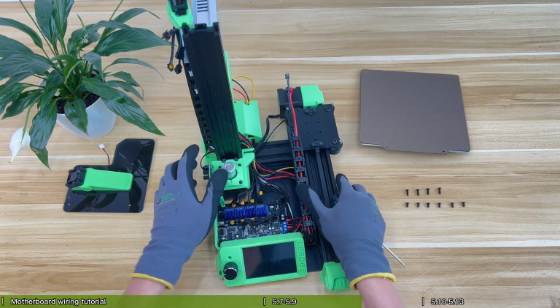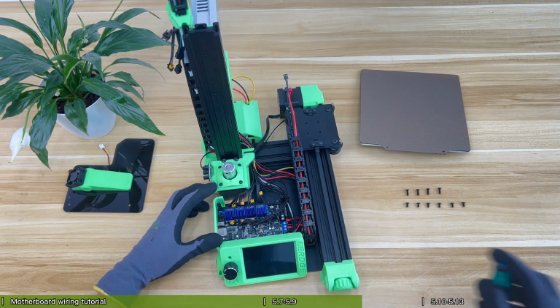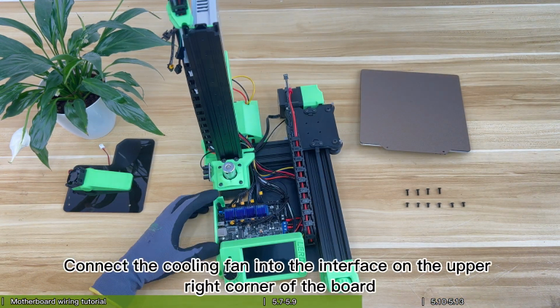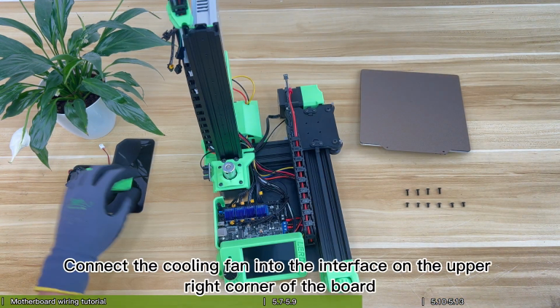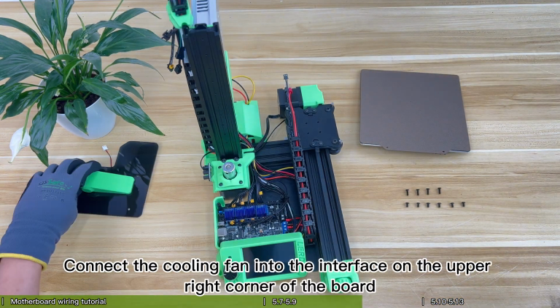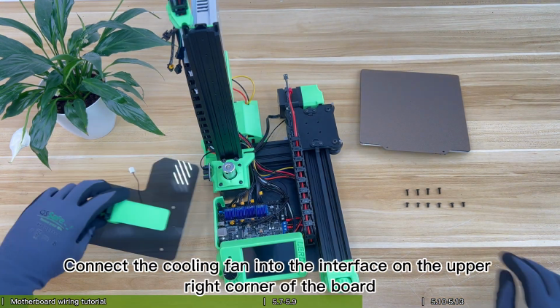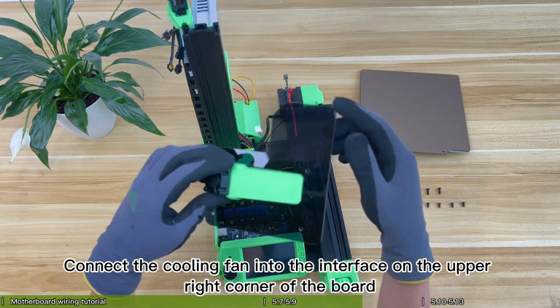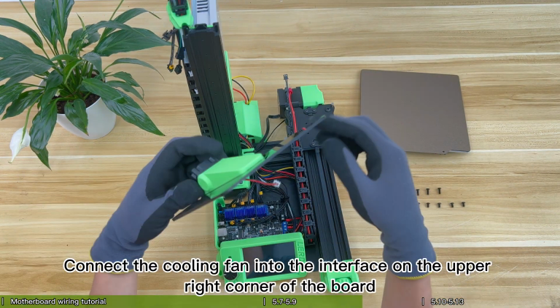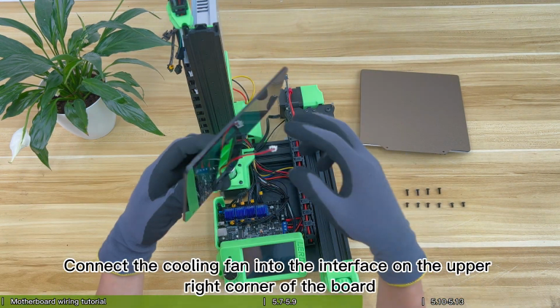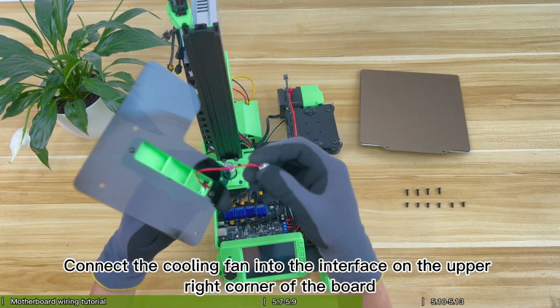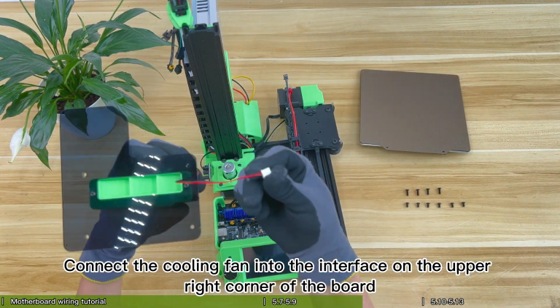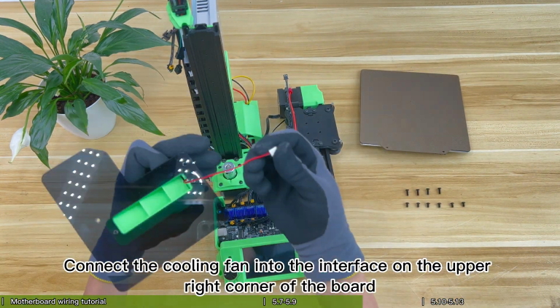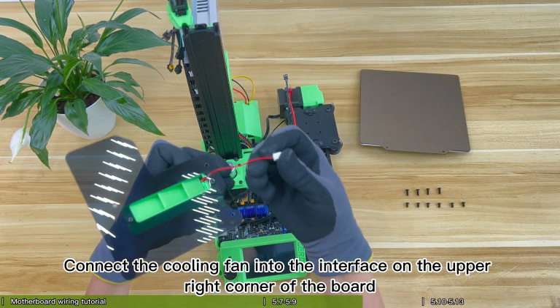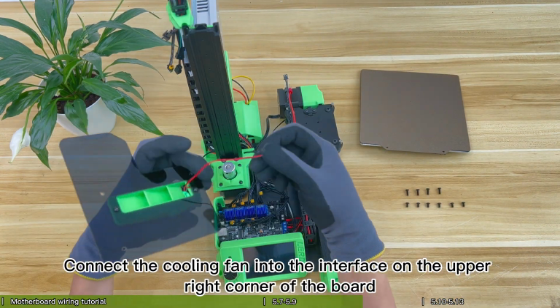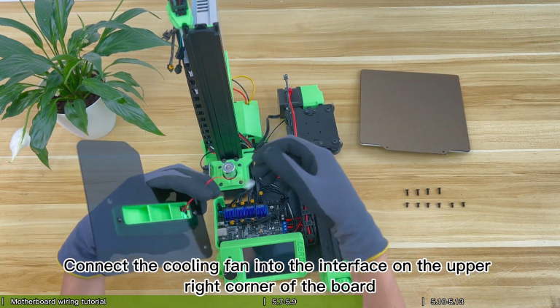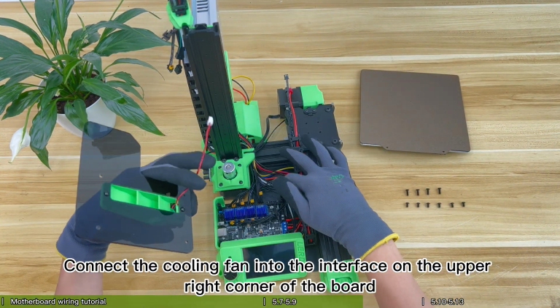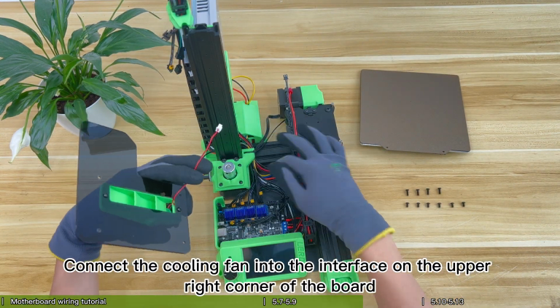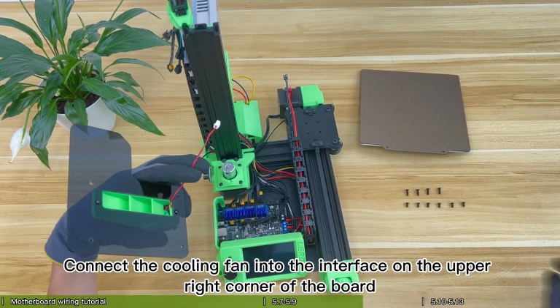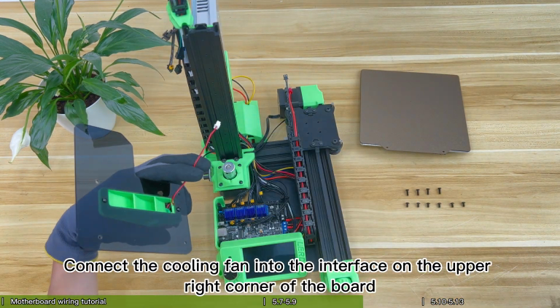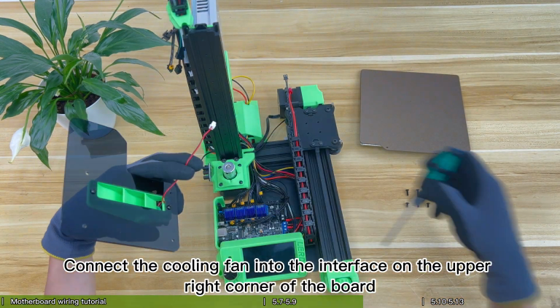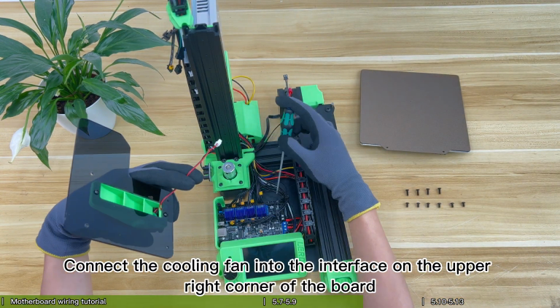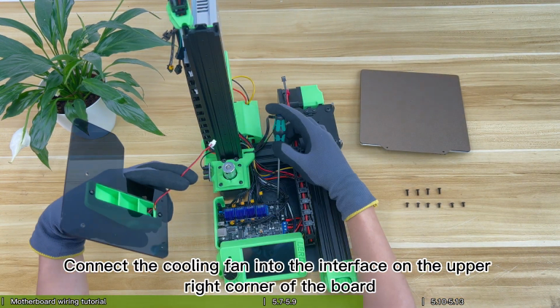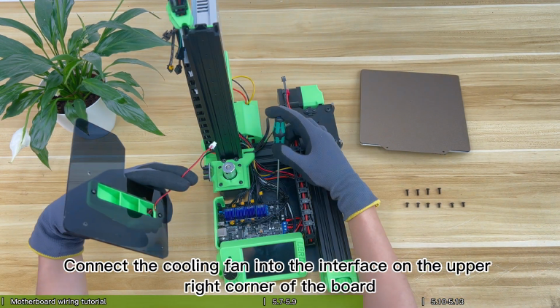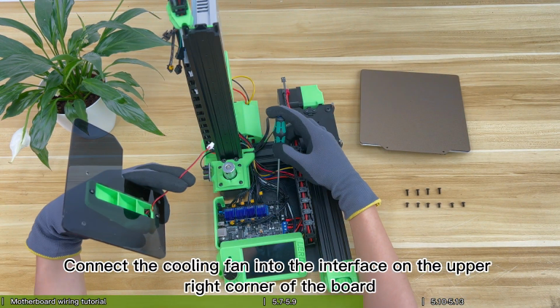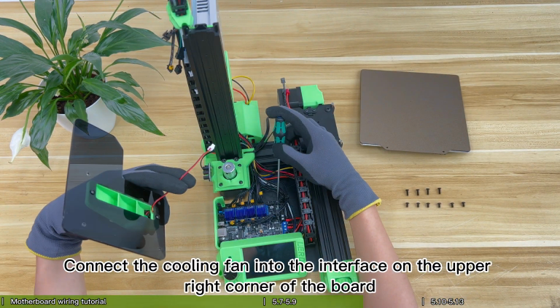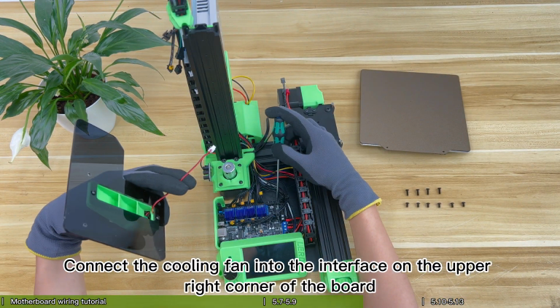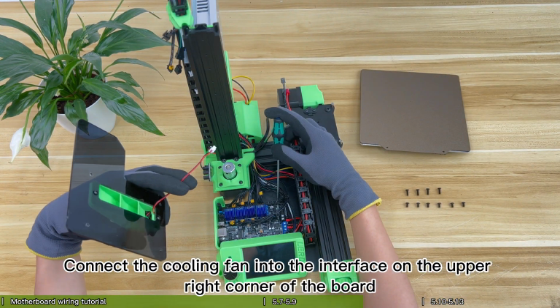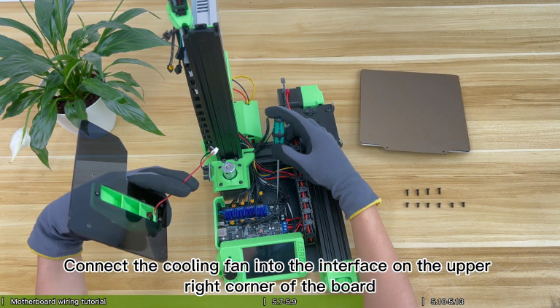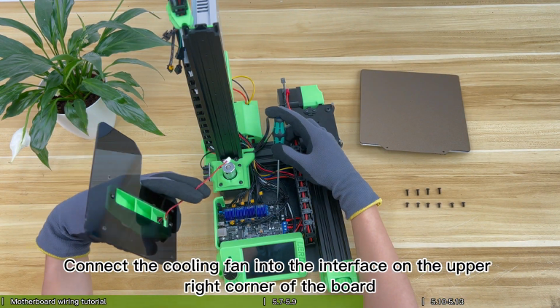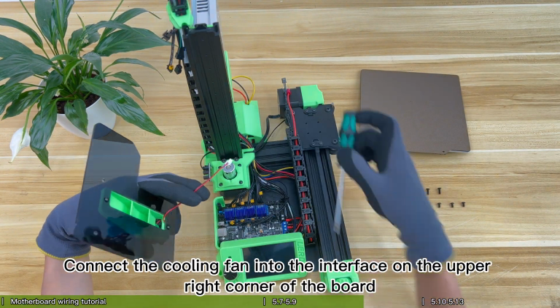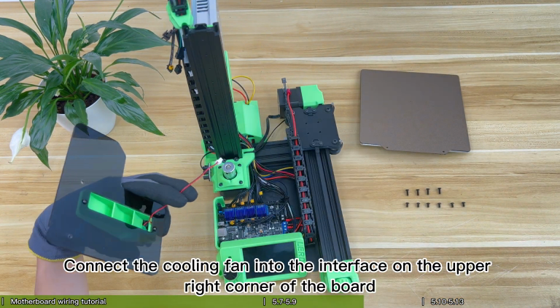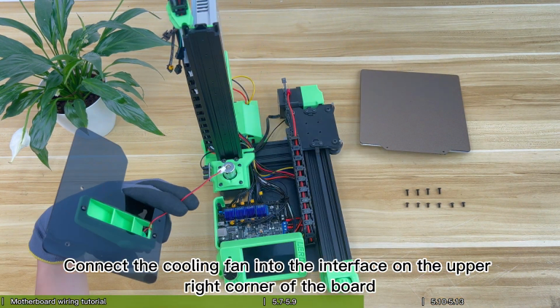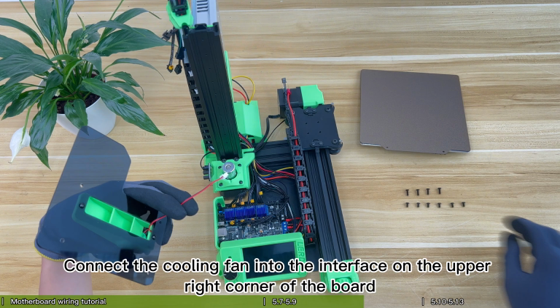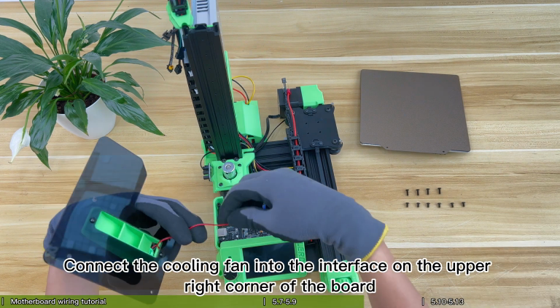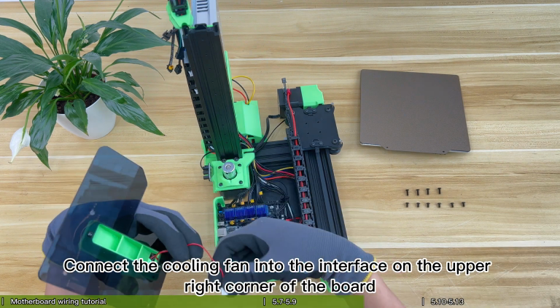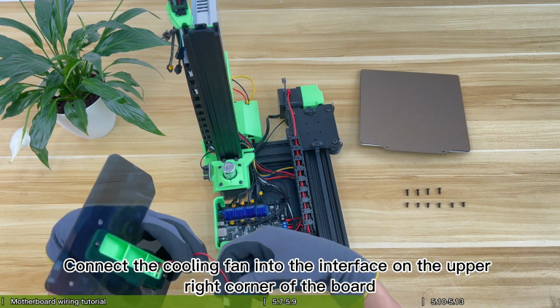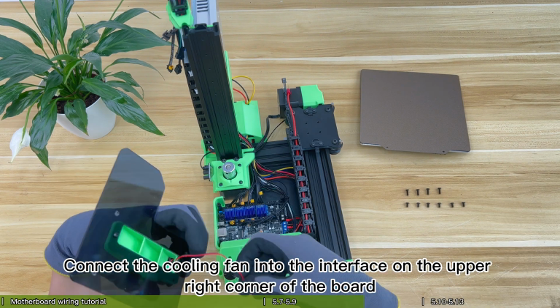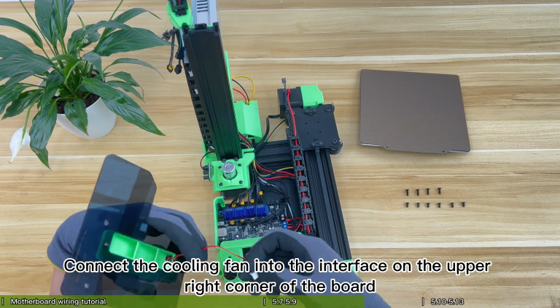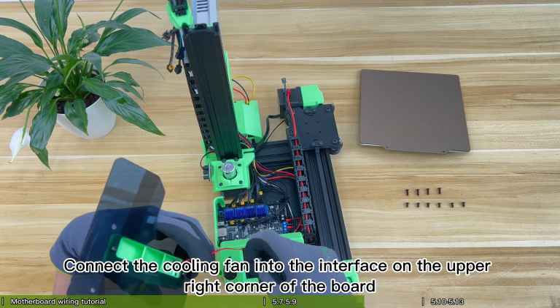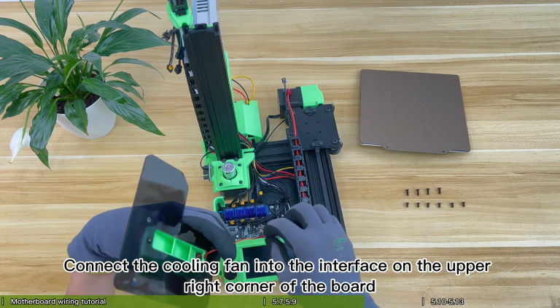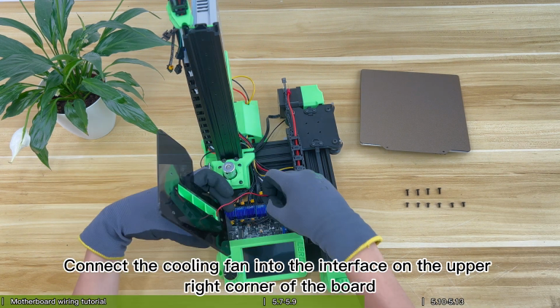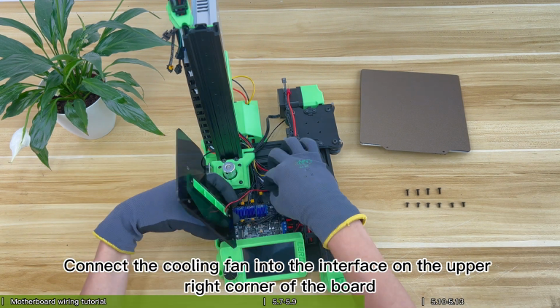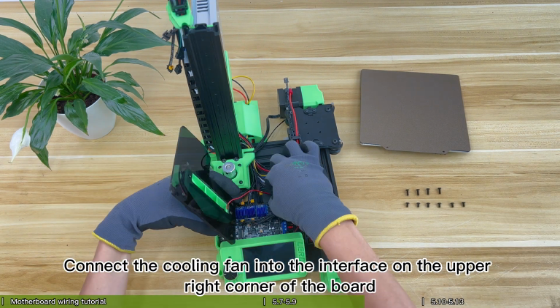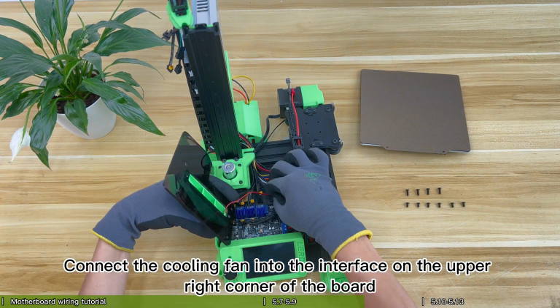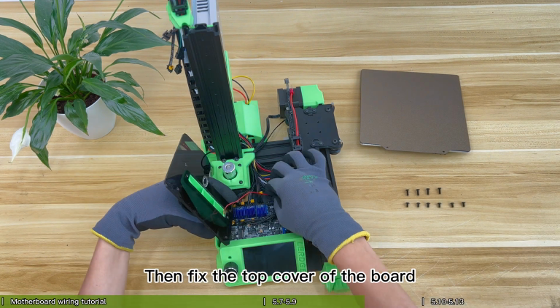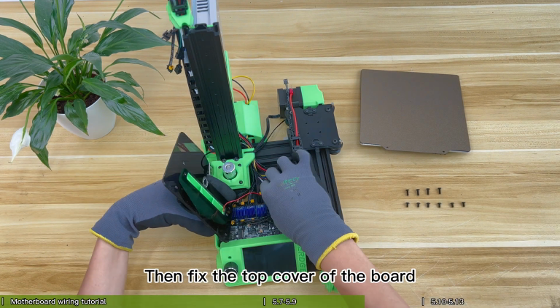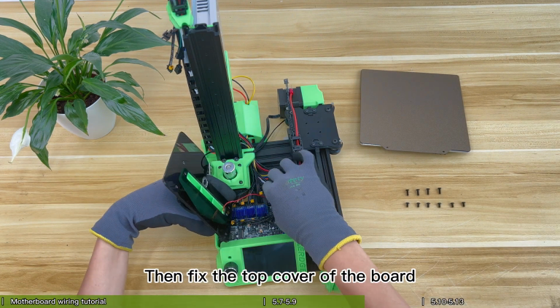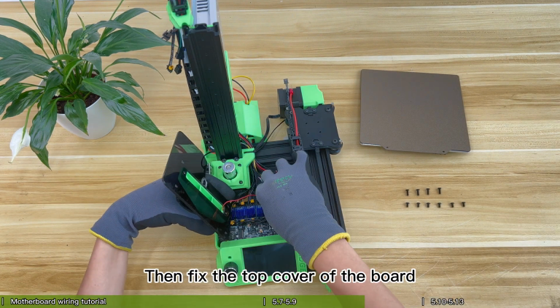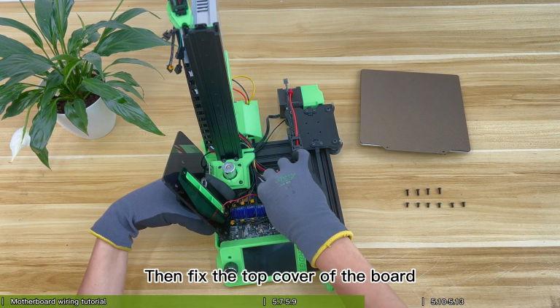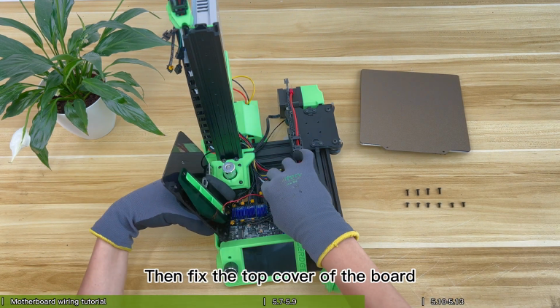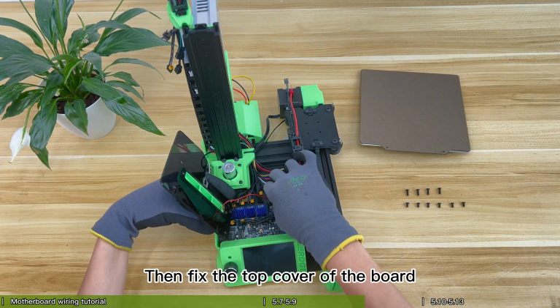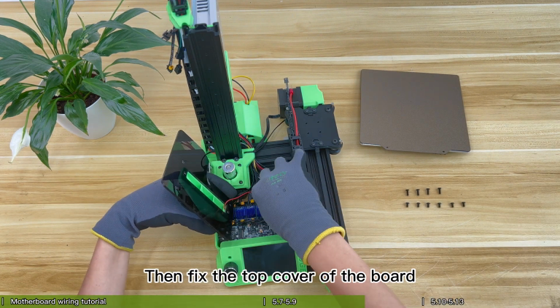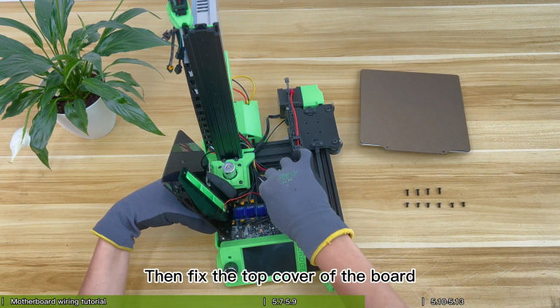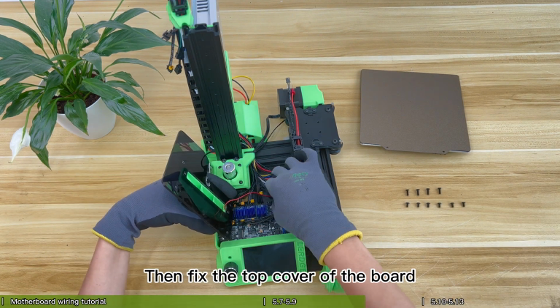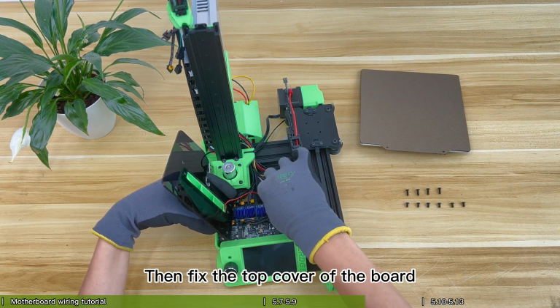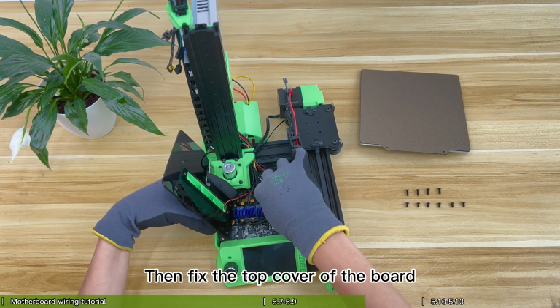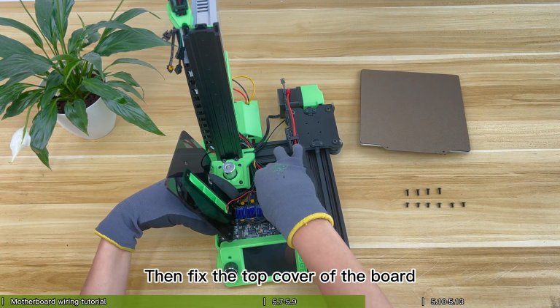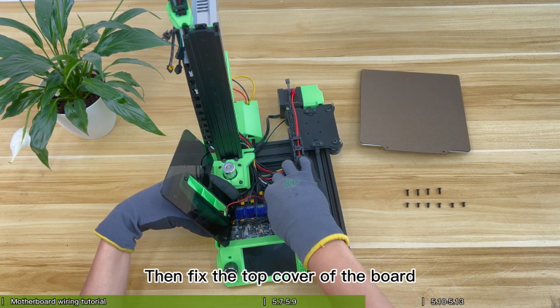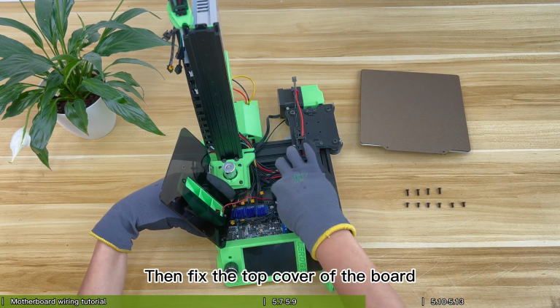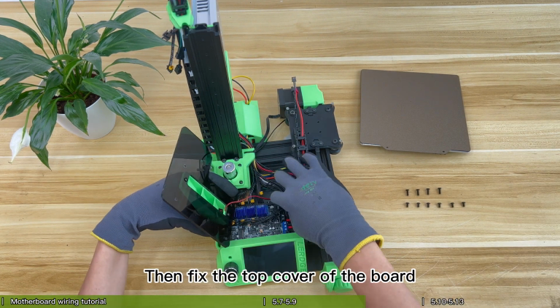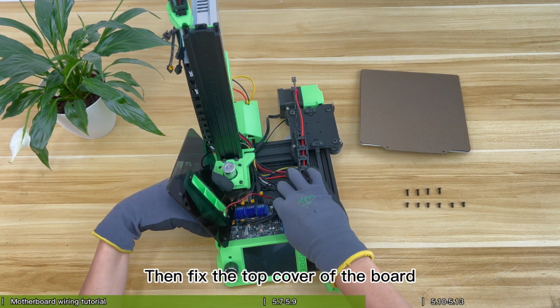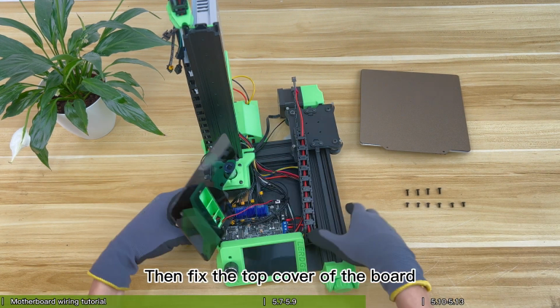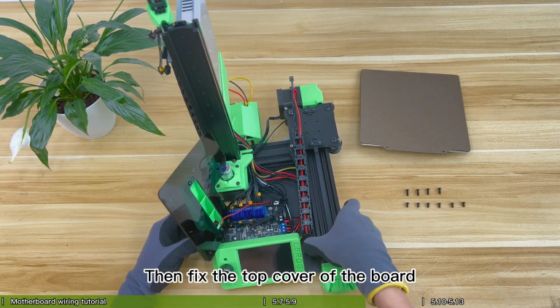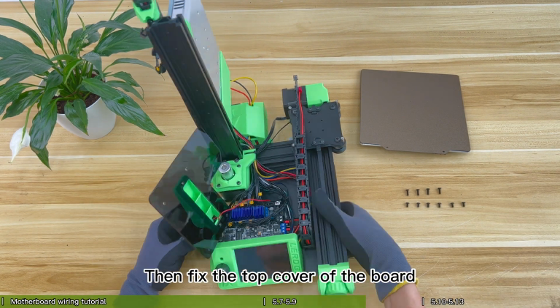Connect the cooling fan into the interface on the upper right corner of the board. Then fix the top cover of the board.